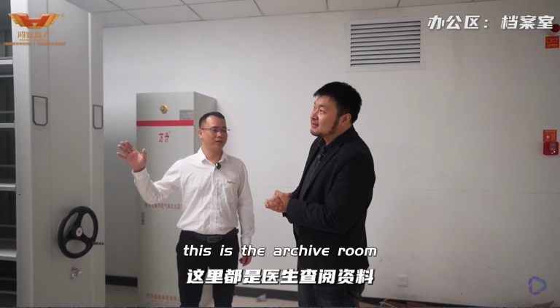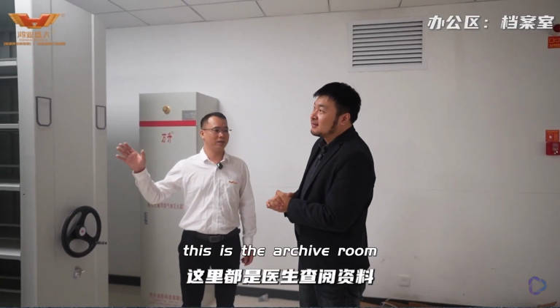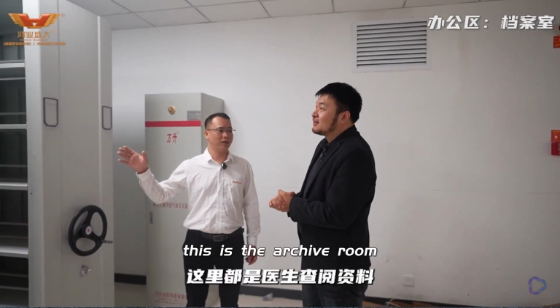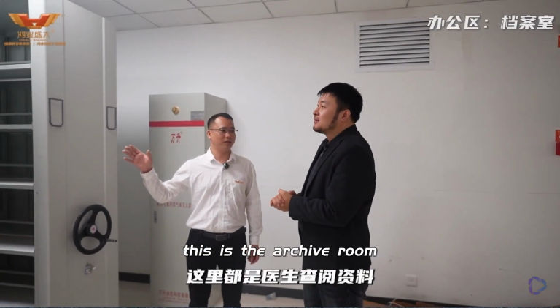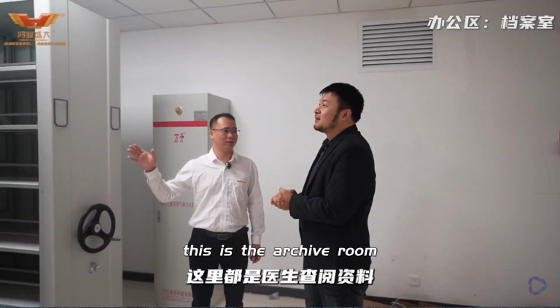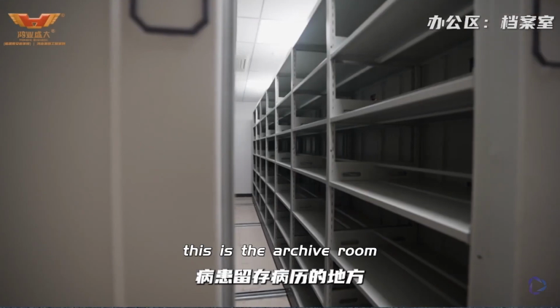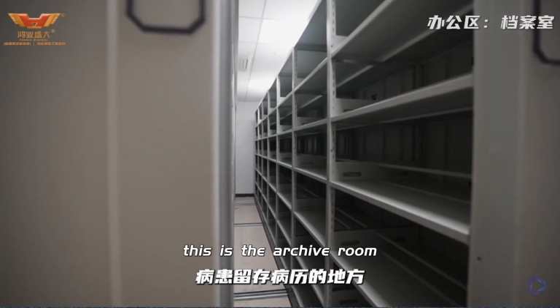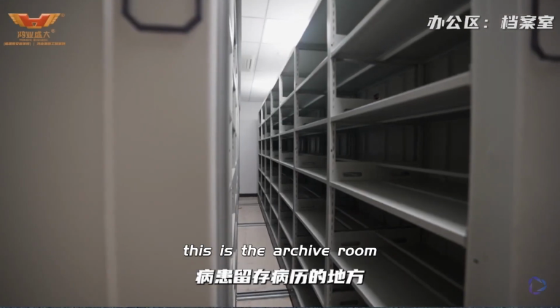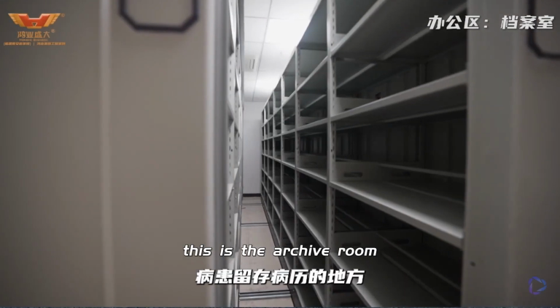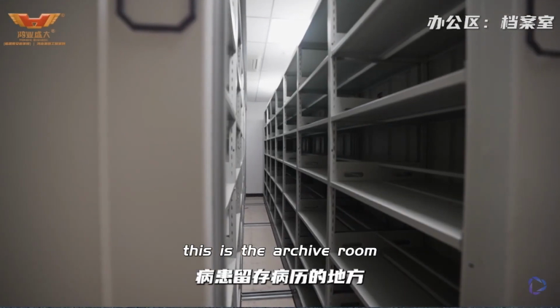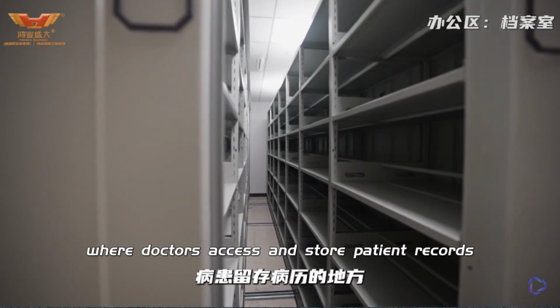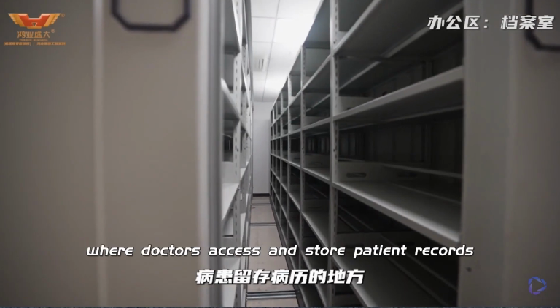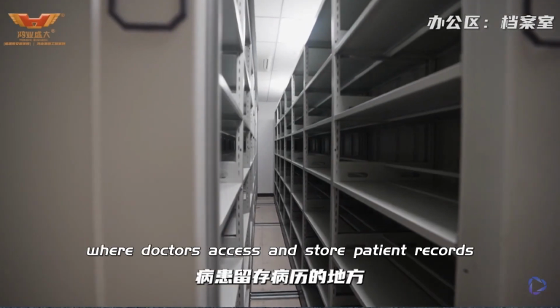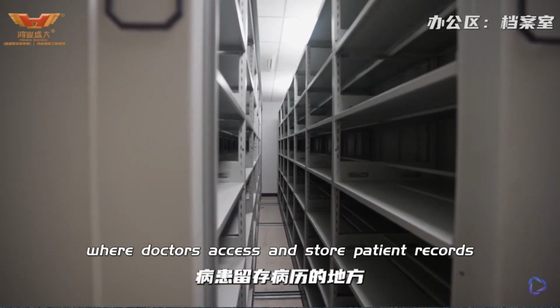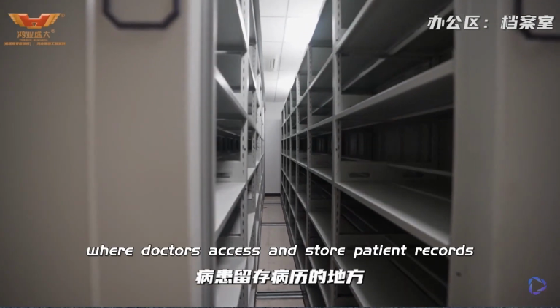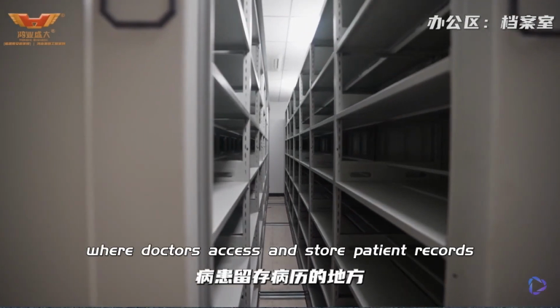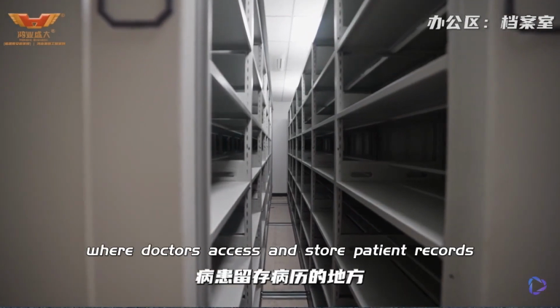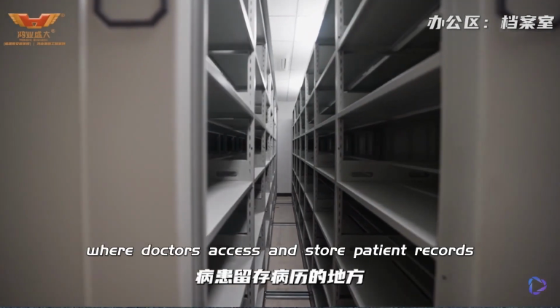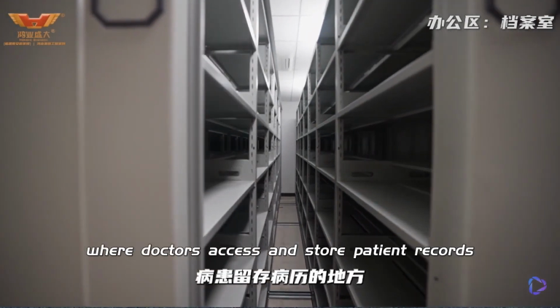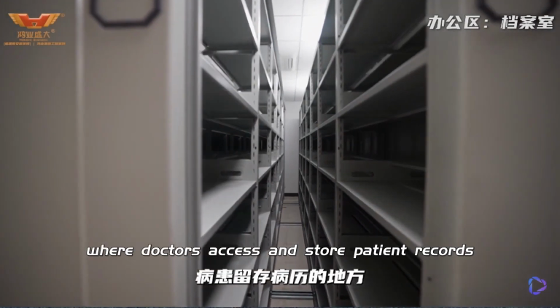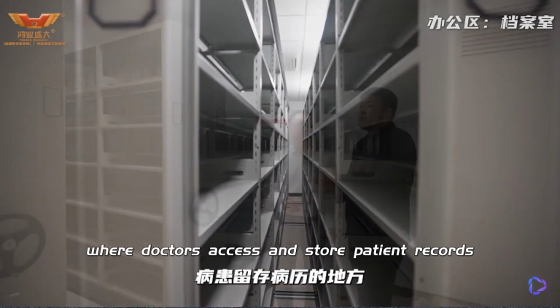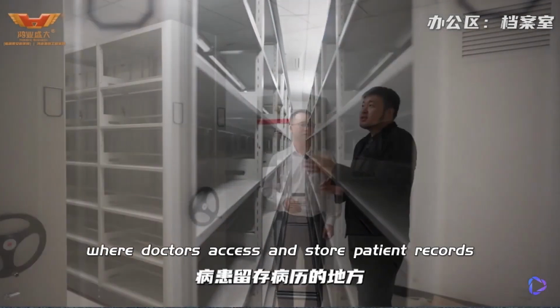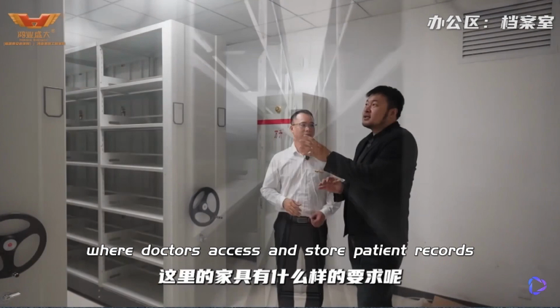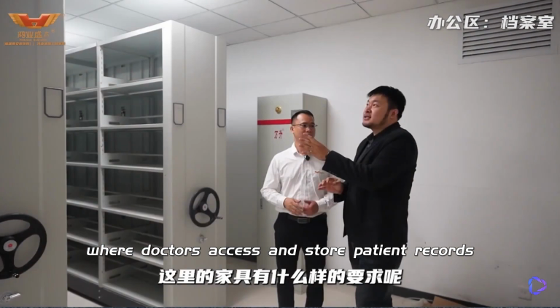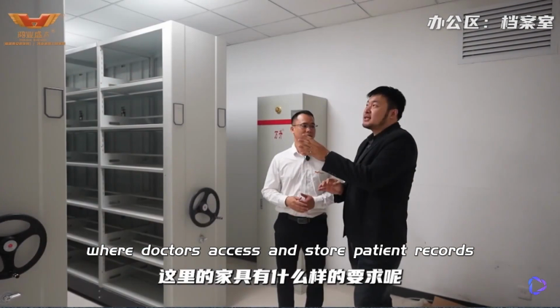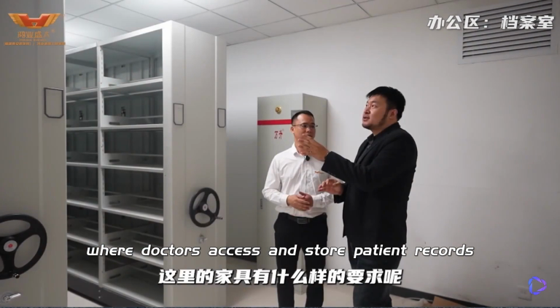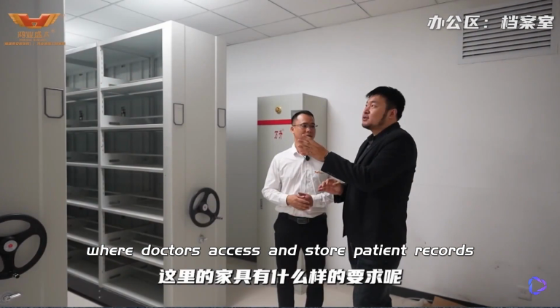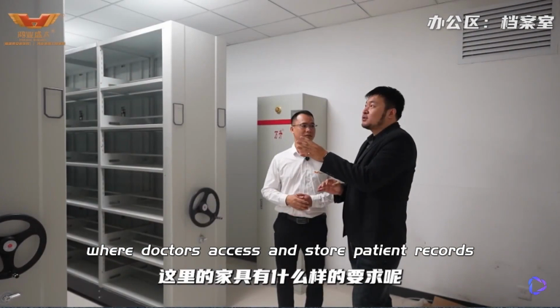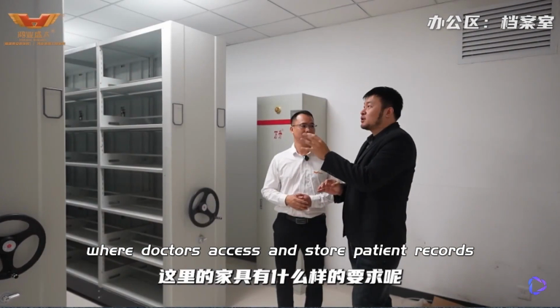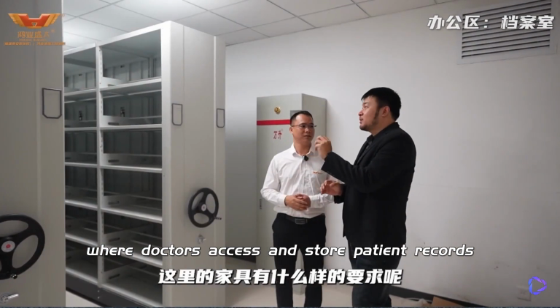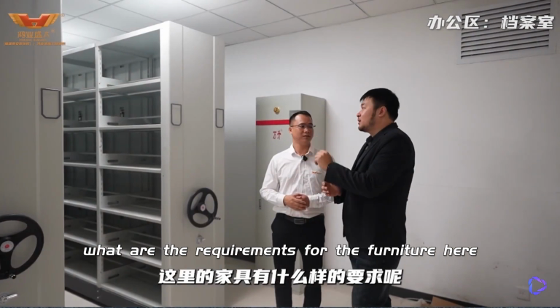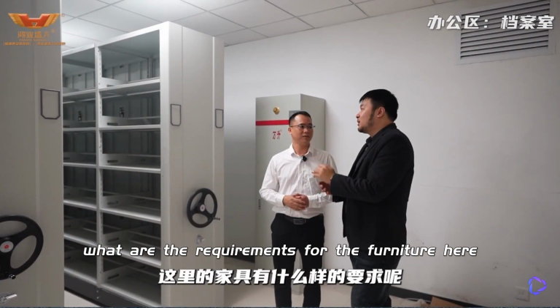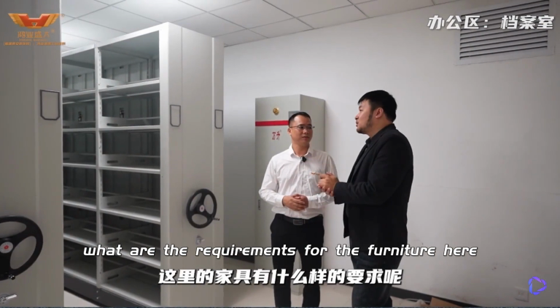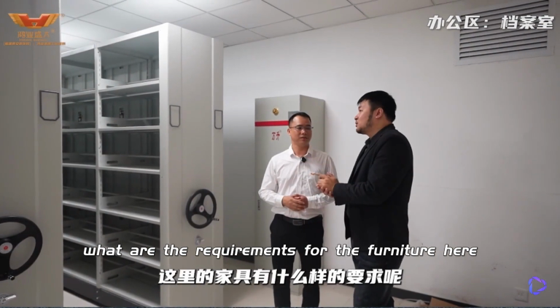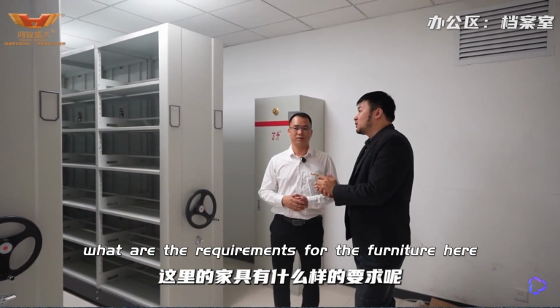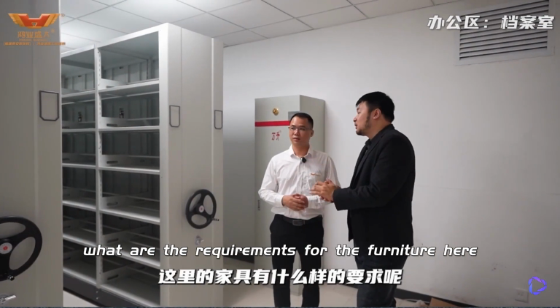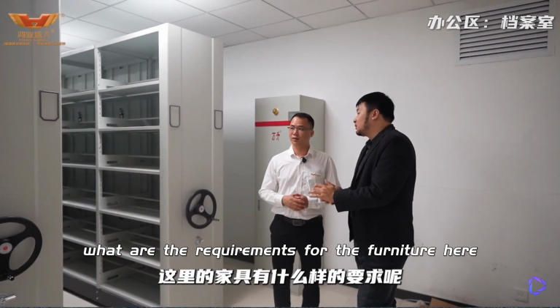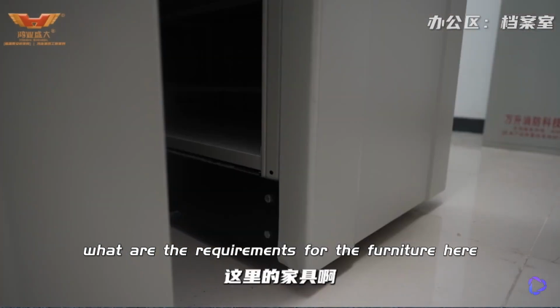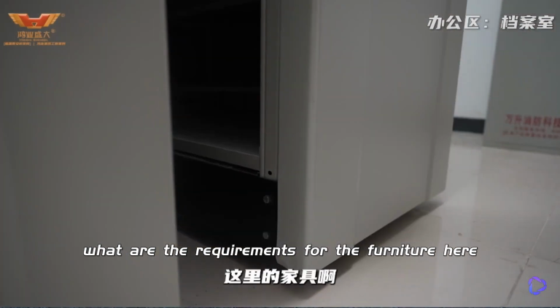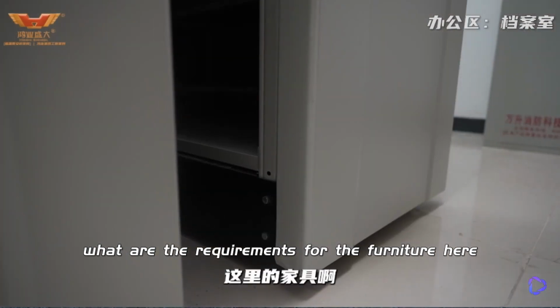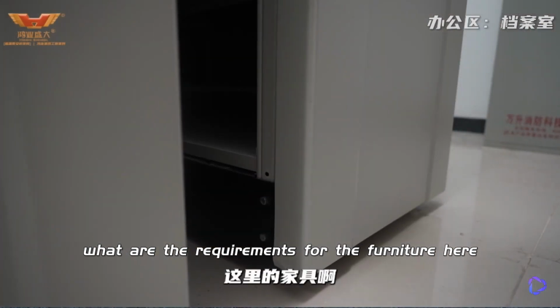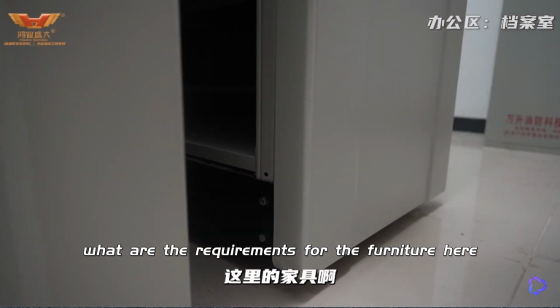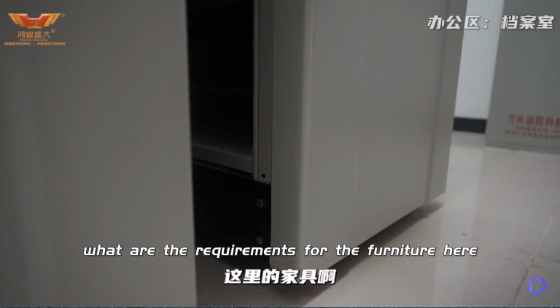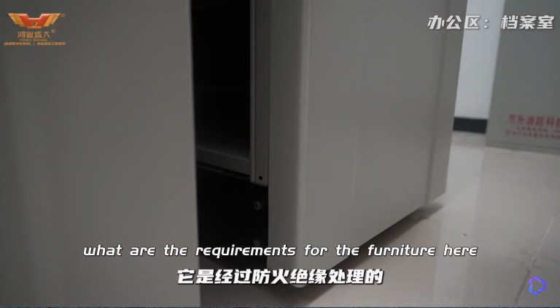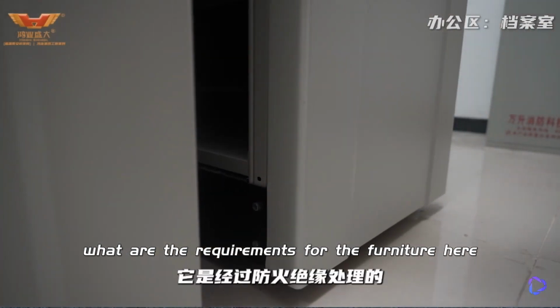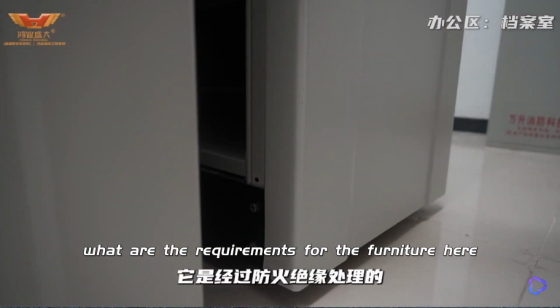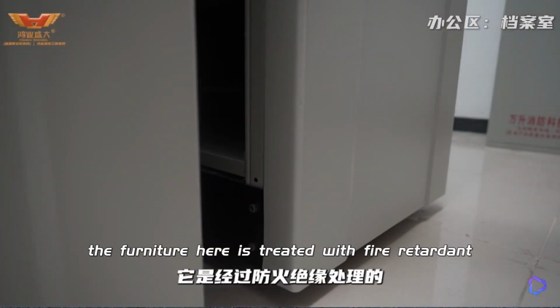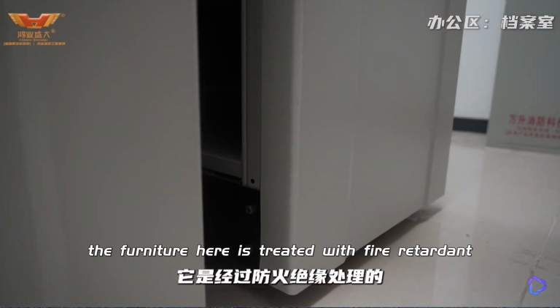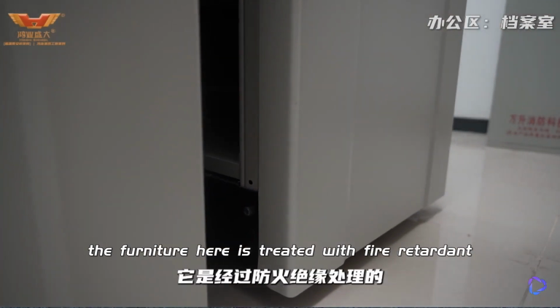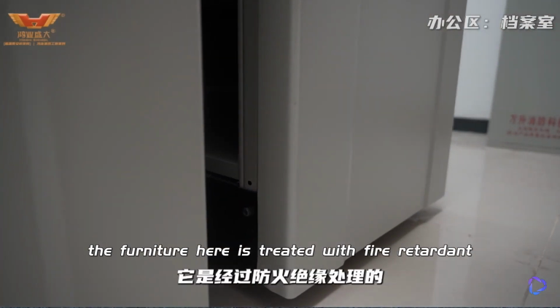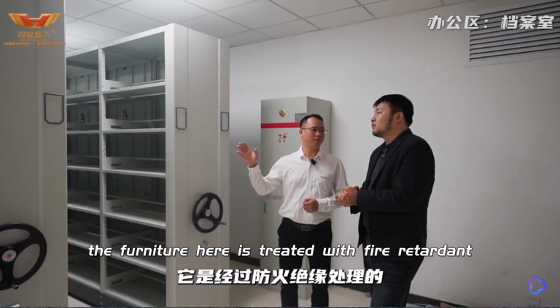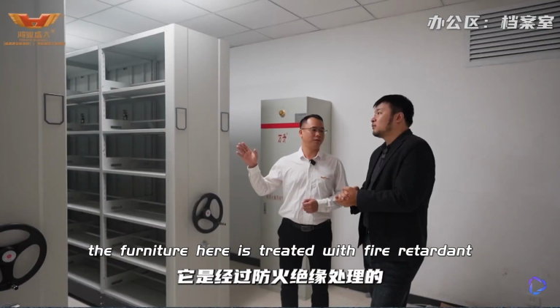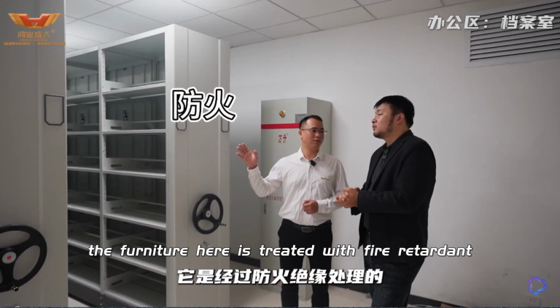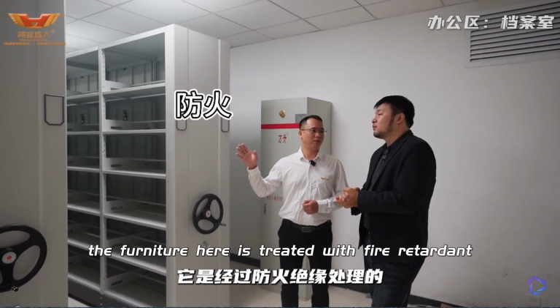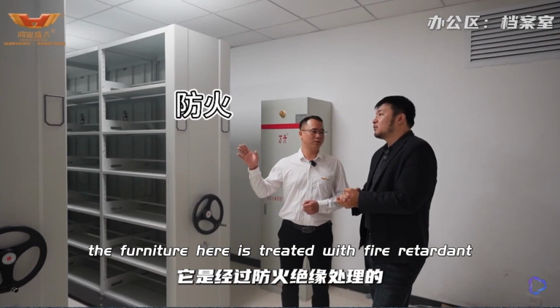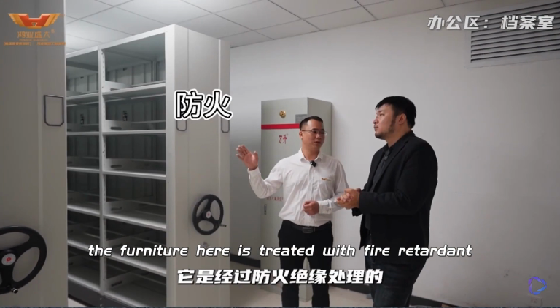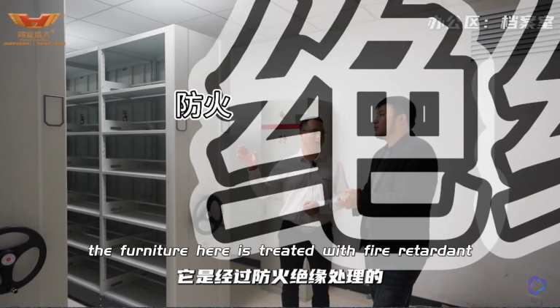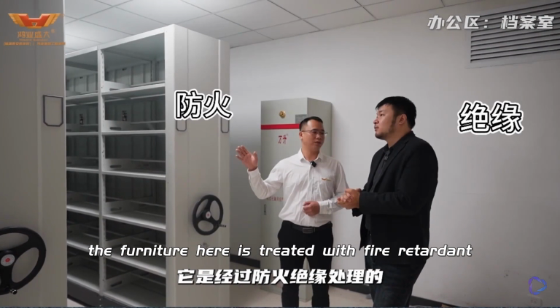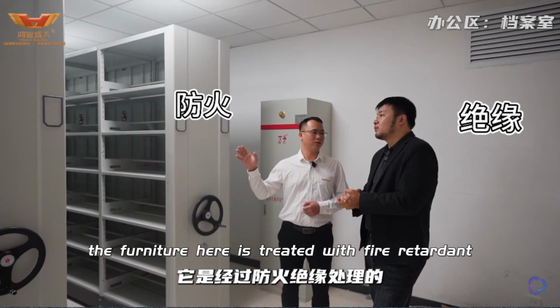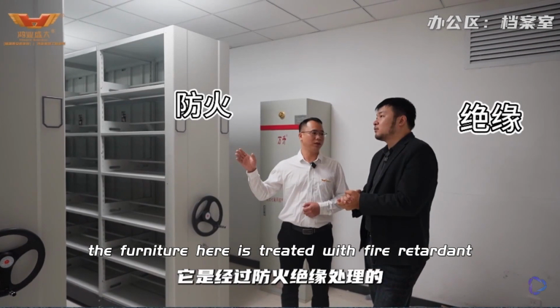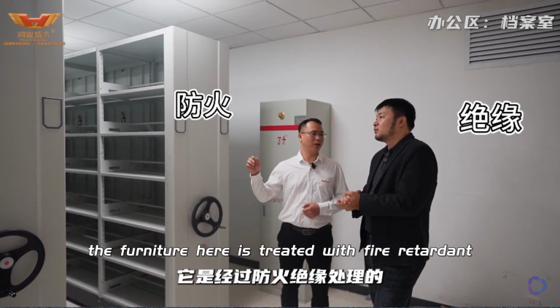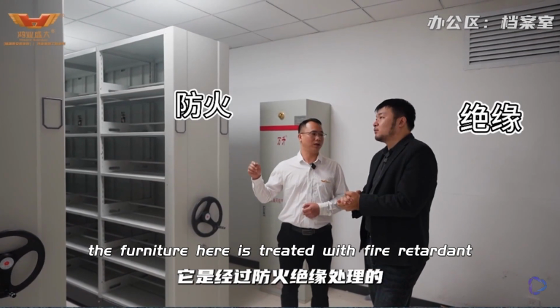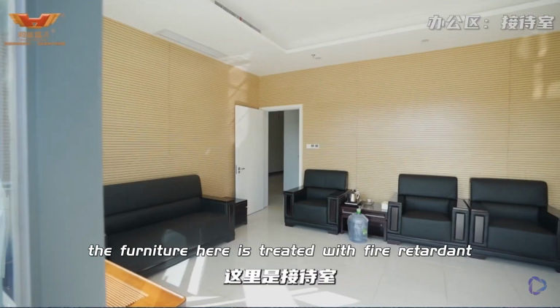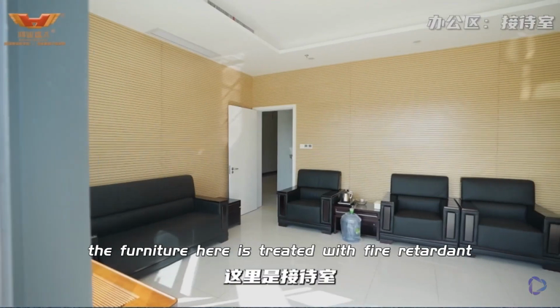This is the archive room, where doctors access and store patient records. What are the requirements for the furniture here? The furniture here is treated with fire retardant.